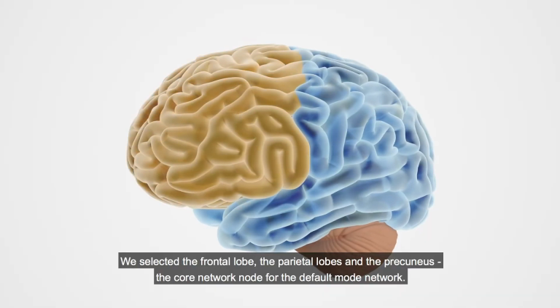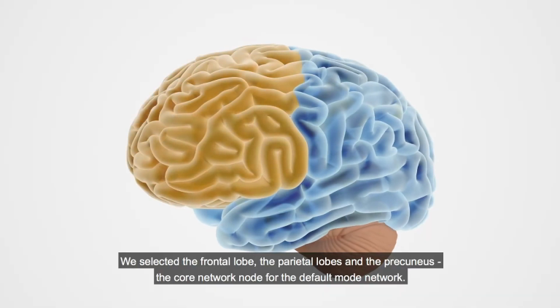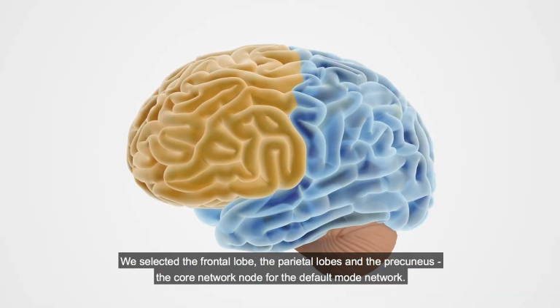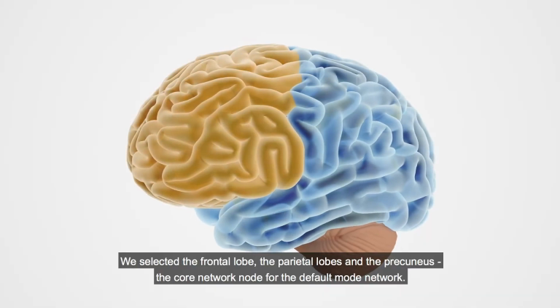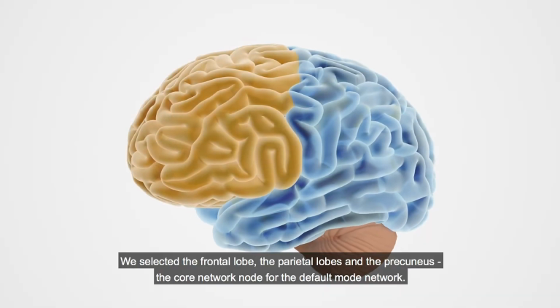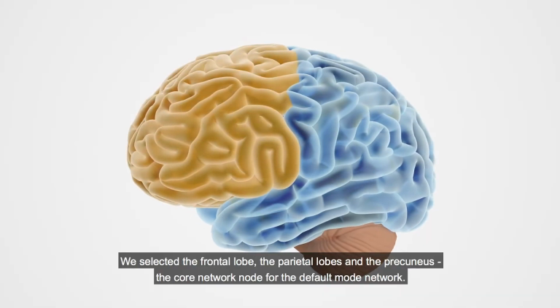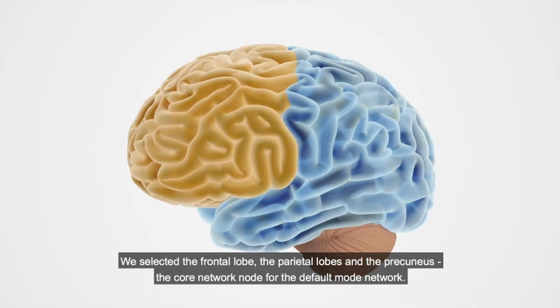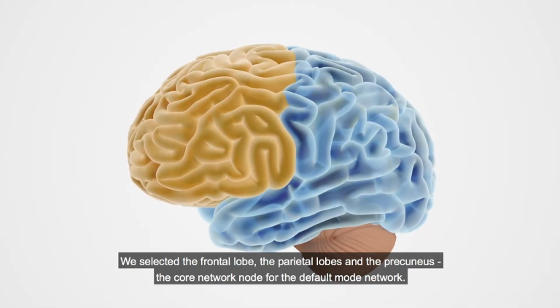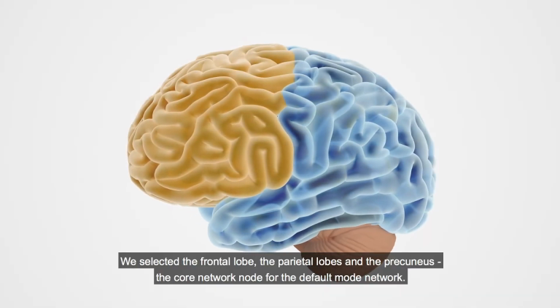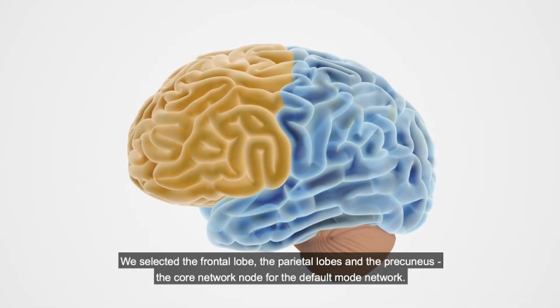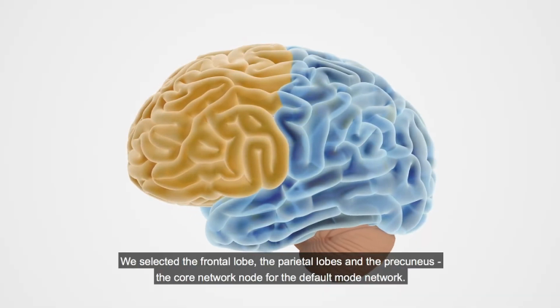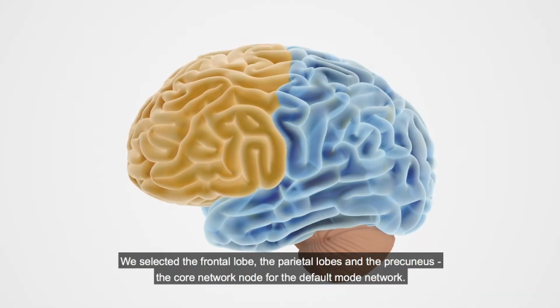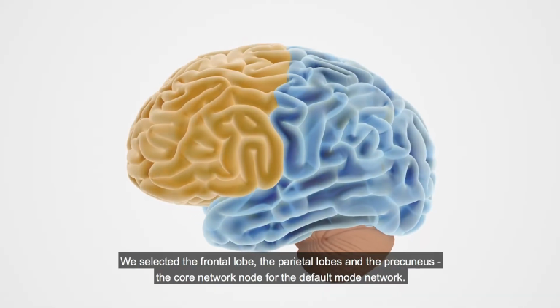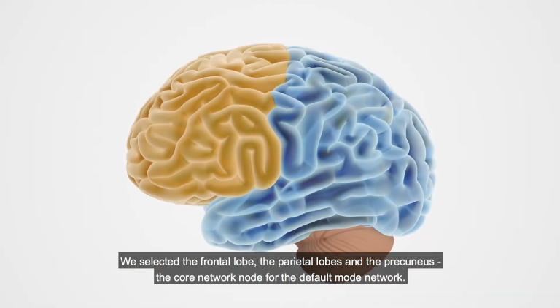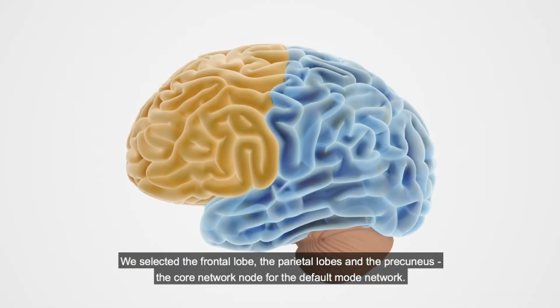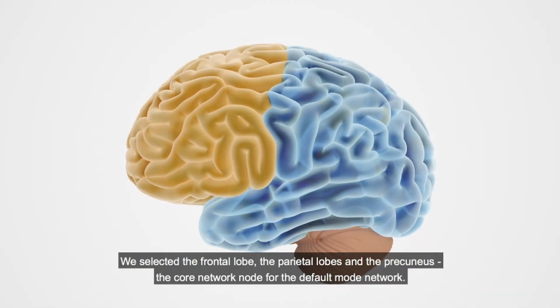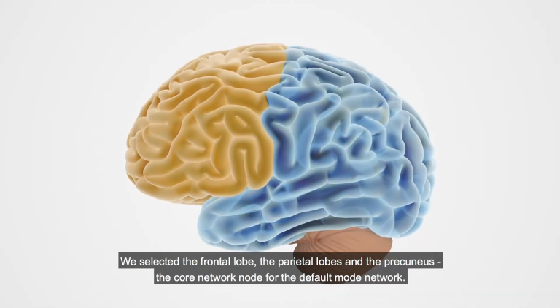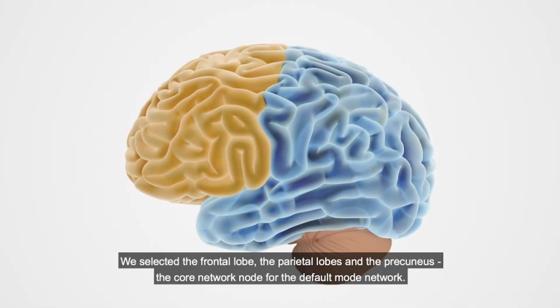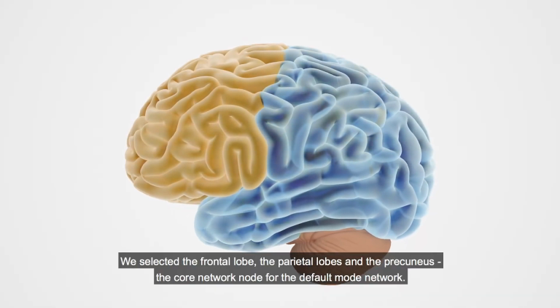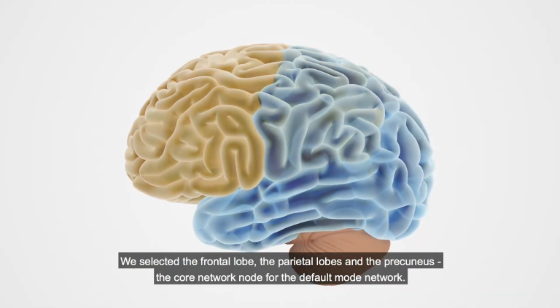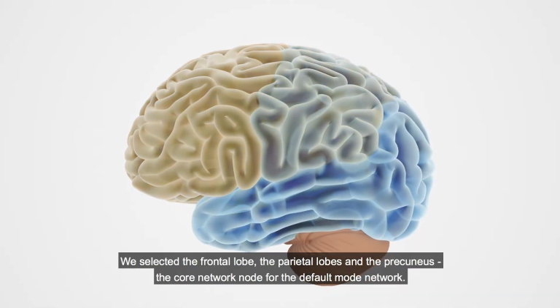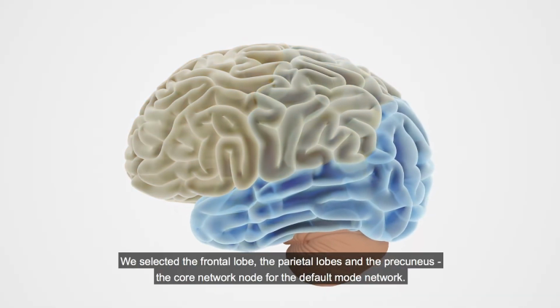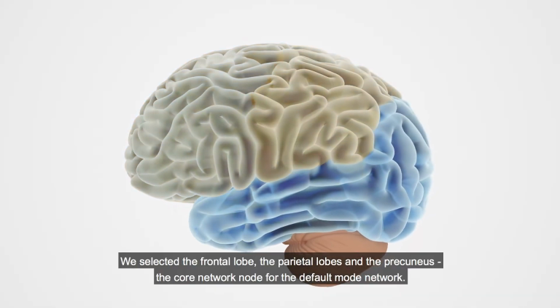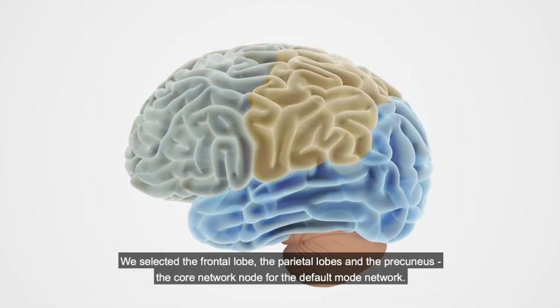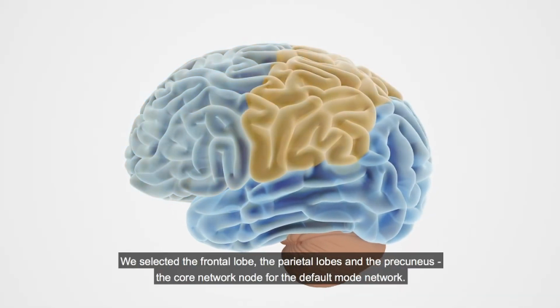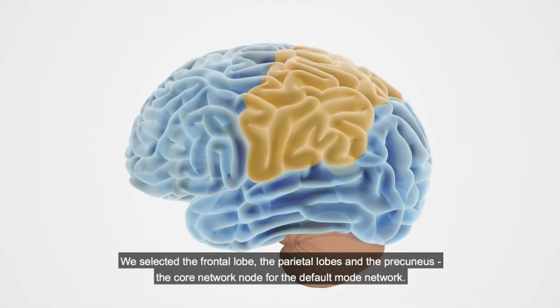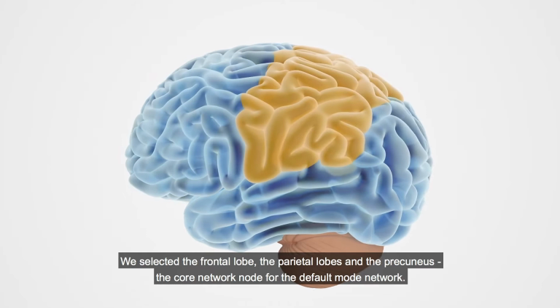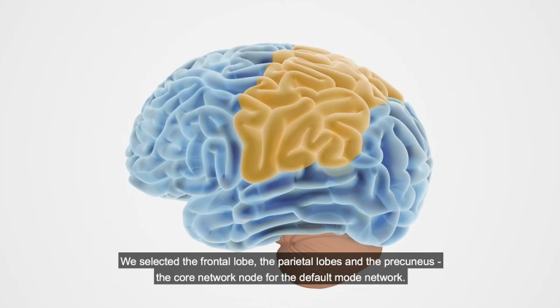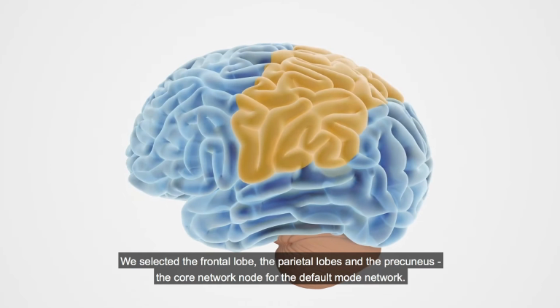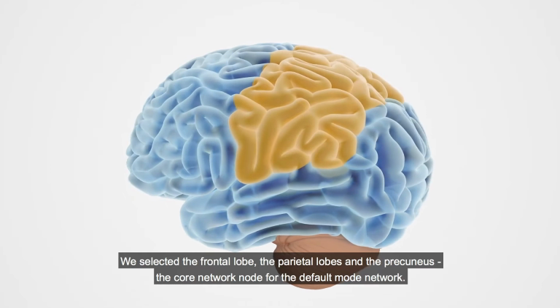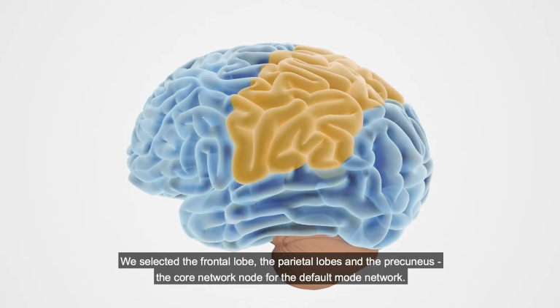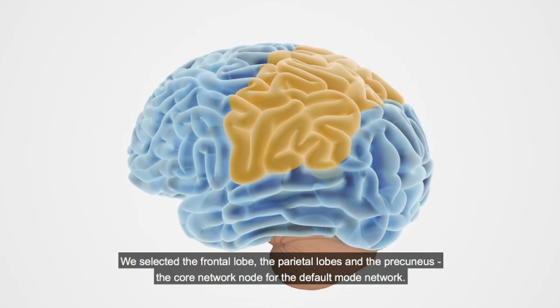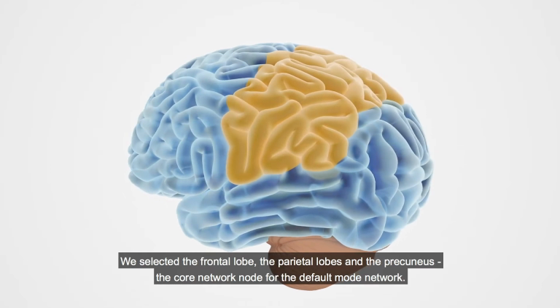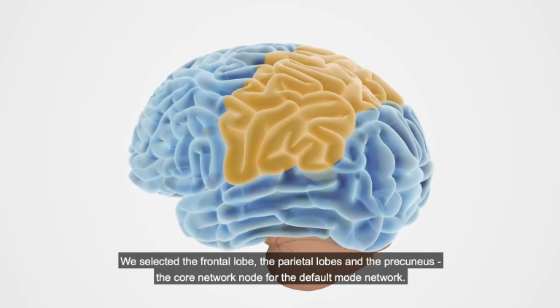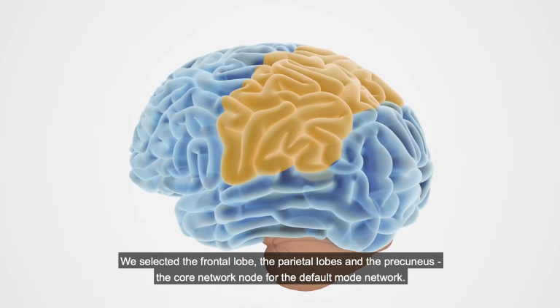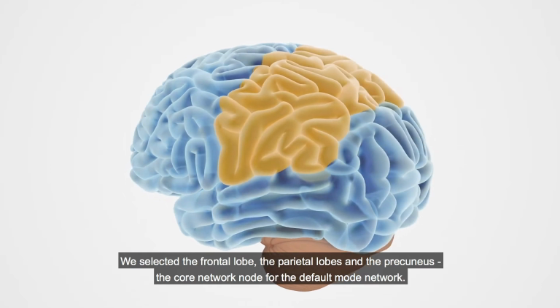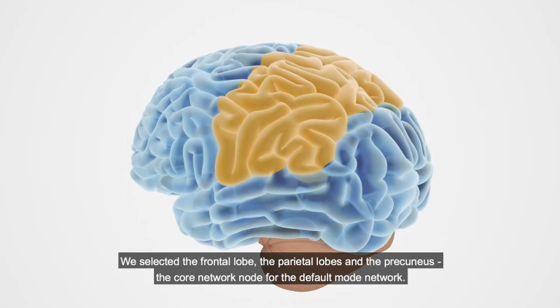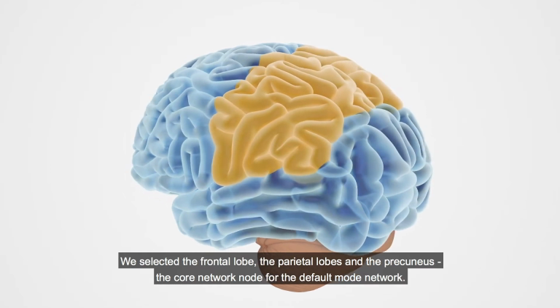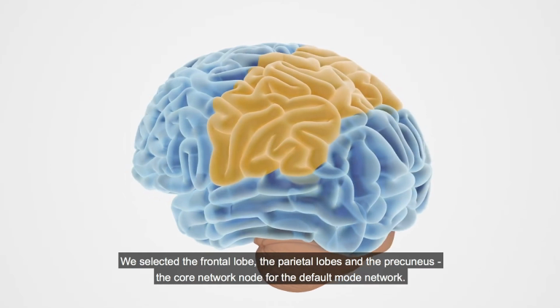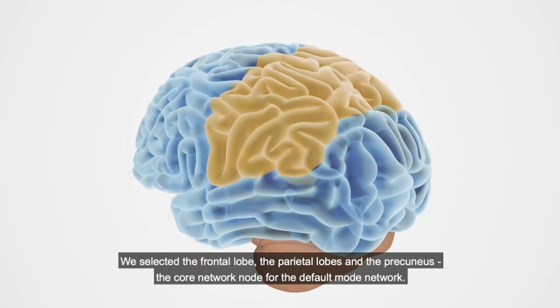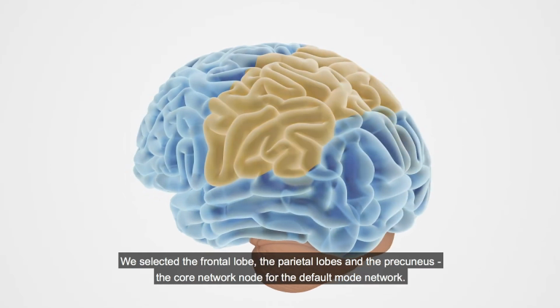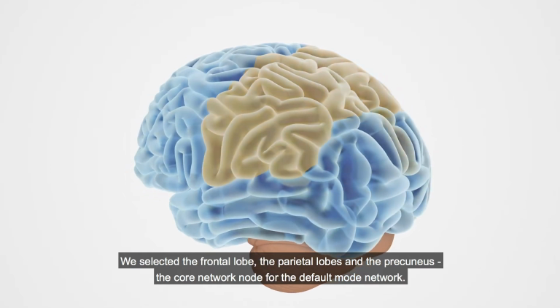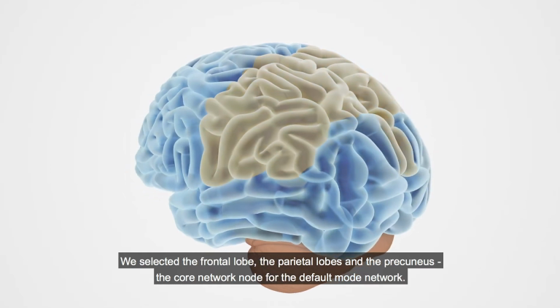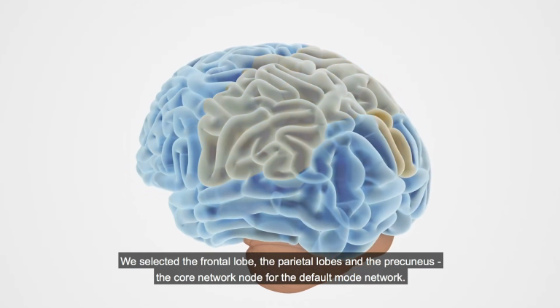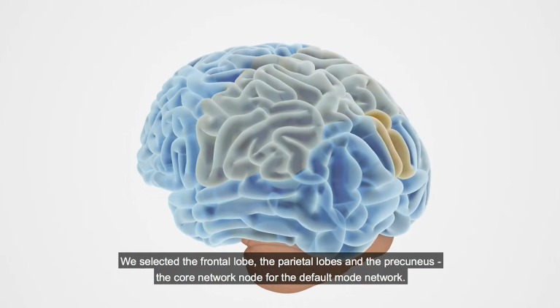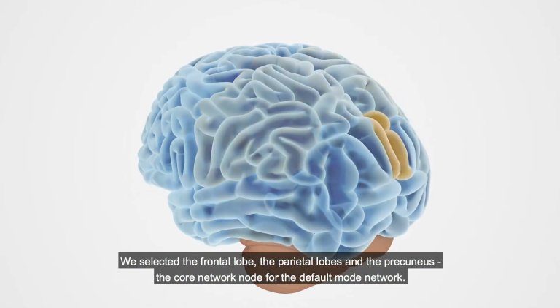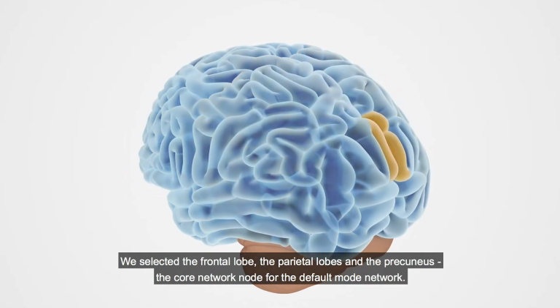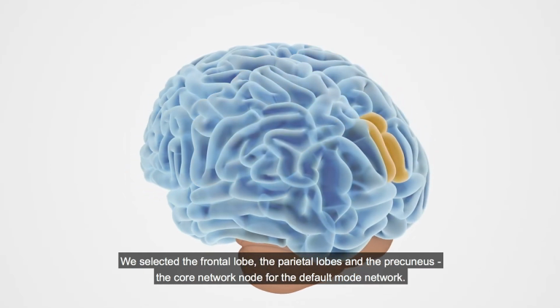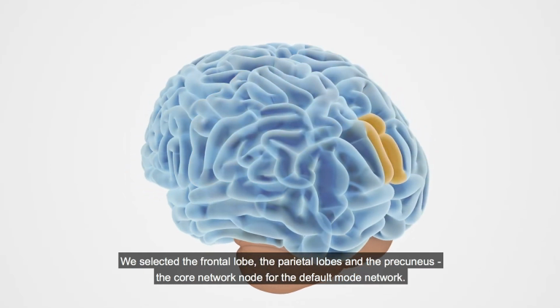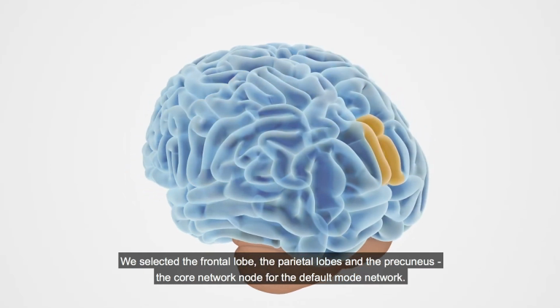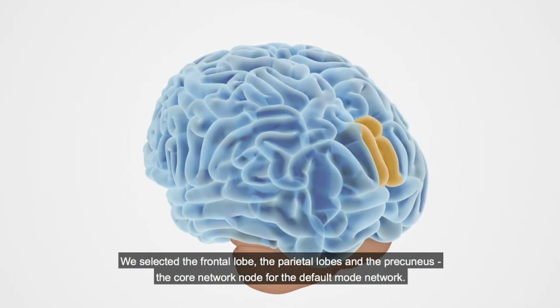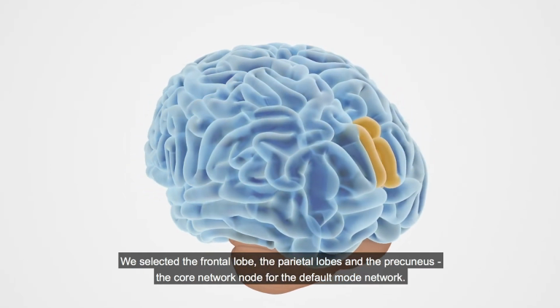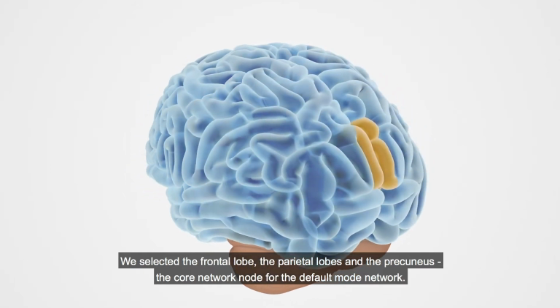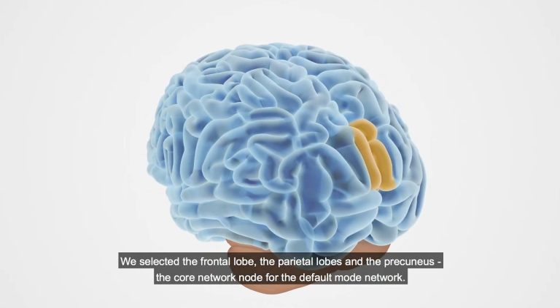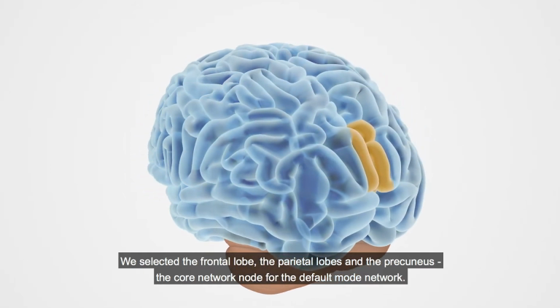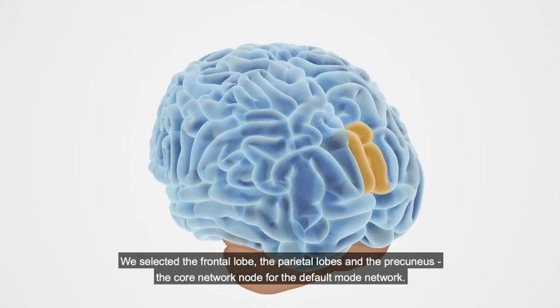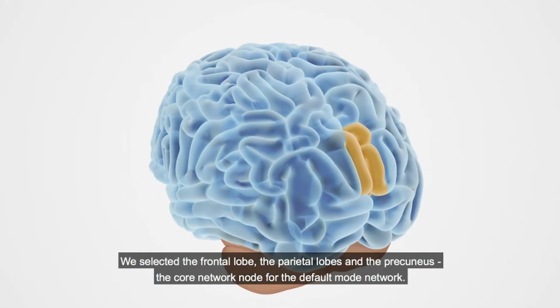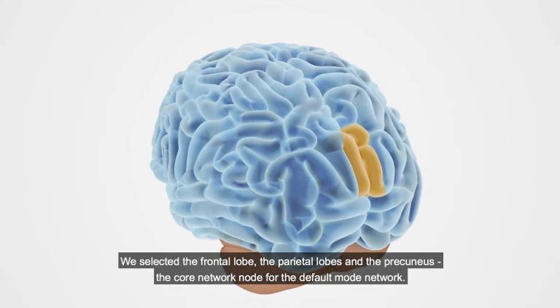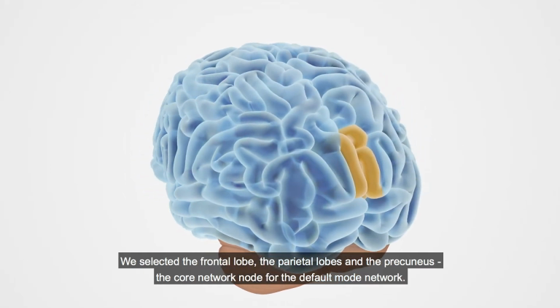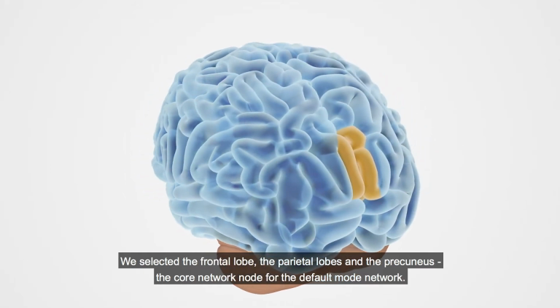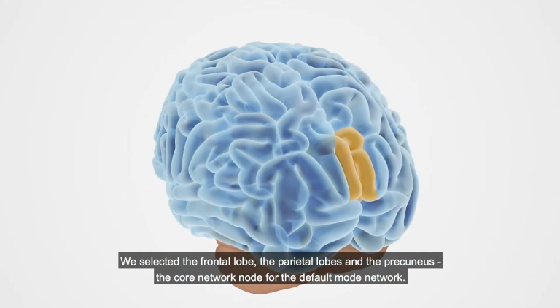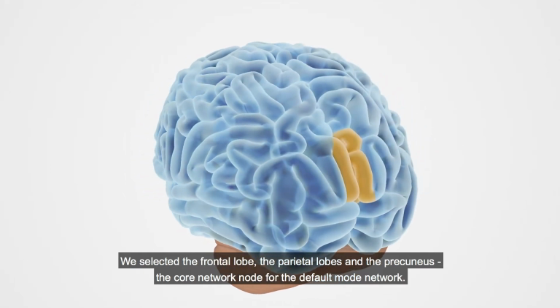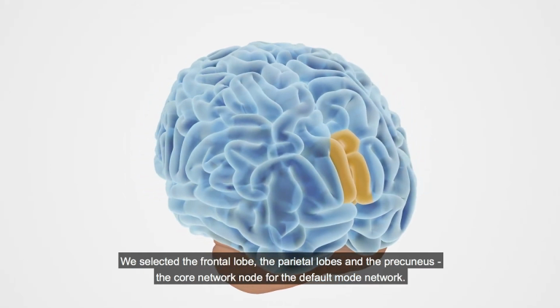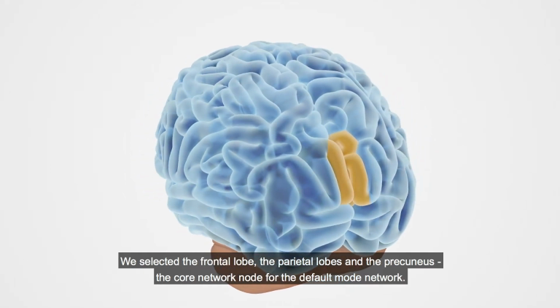We selected the frontal lobe, the parietal lobes, and the precuneus — the core network node for the default mode network.